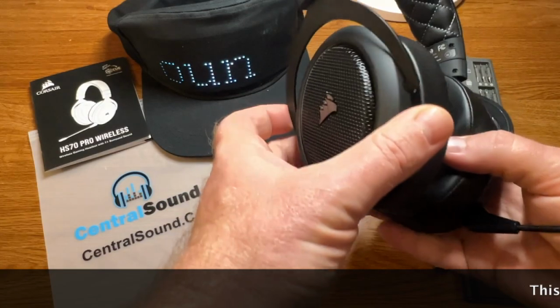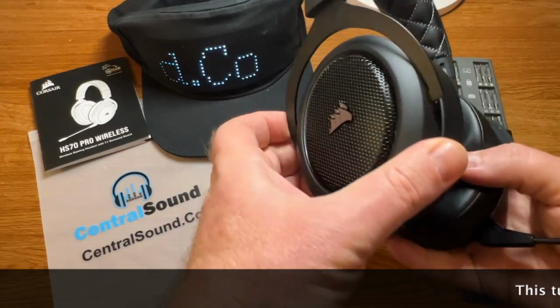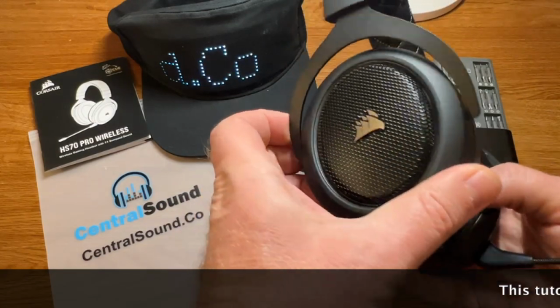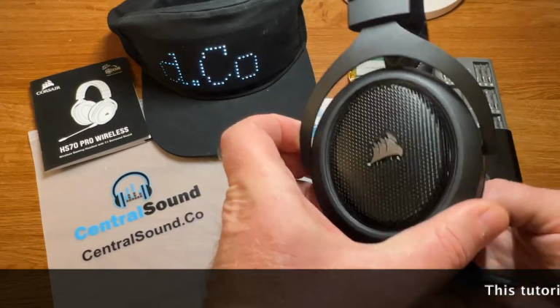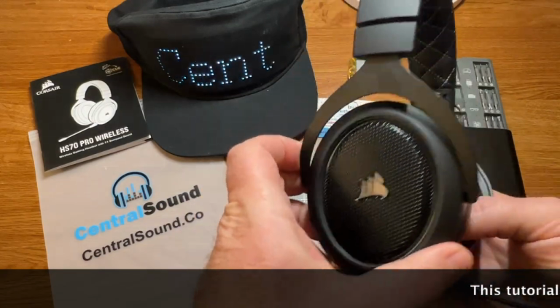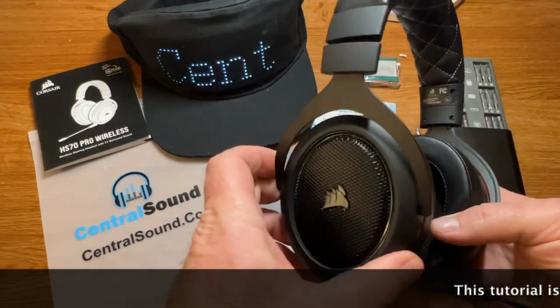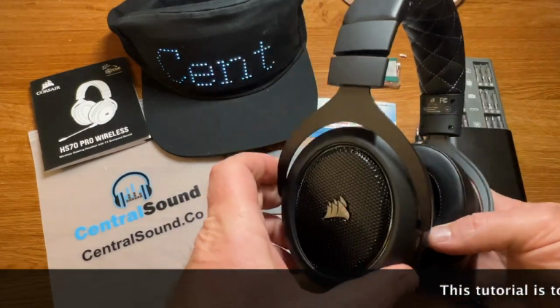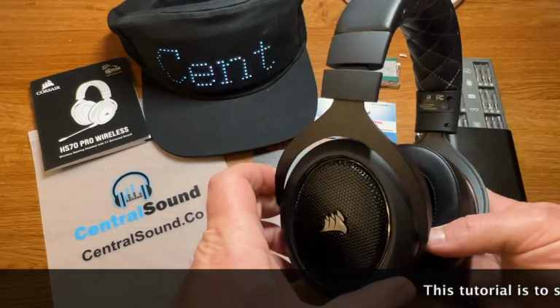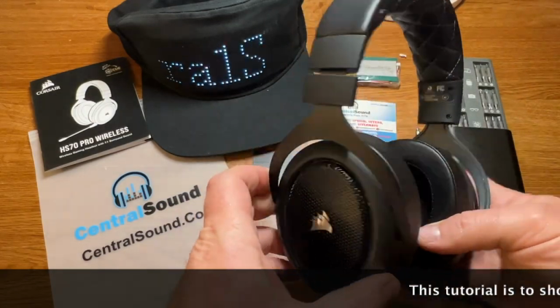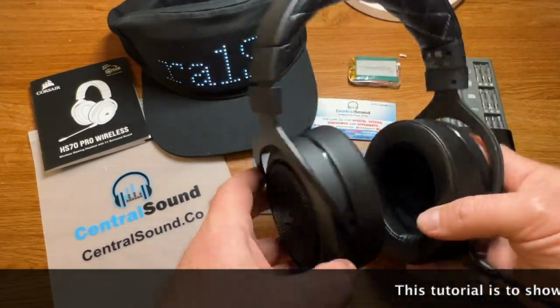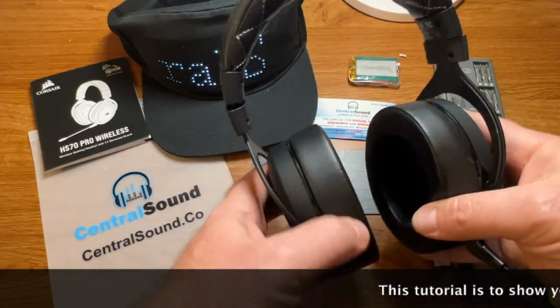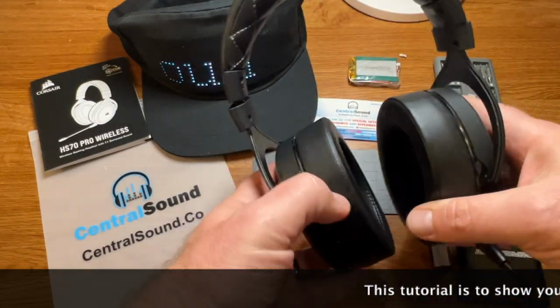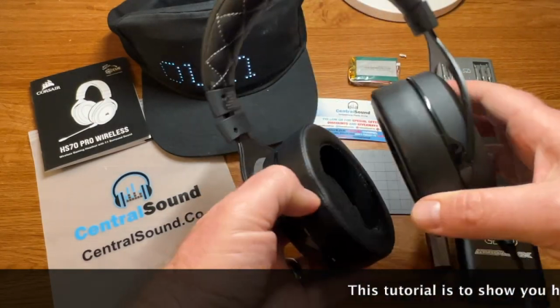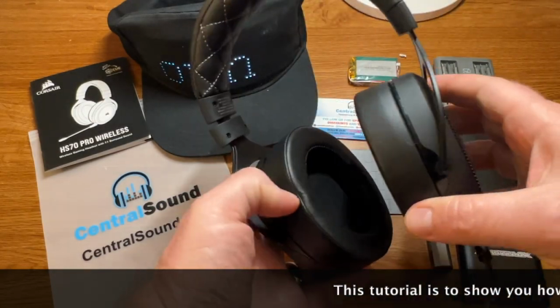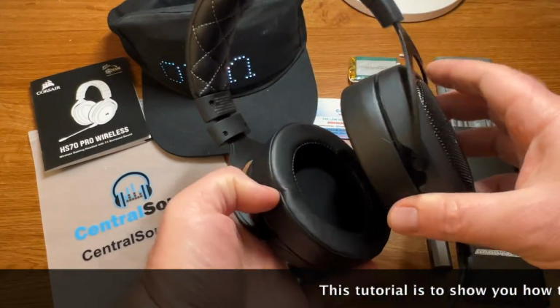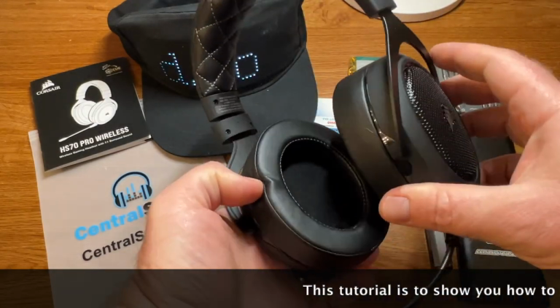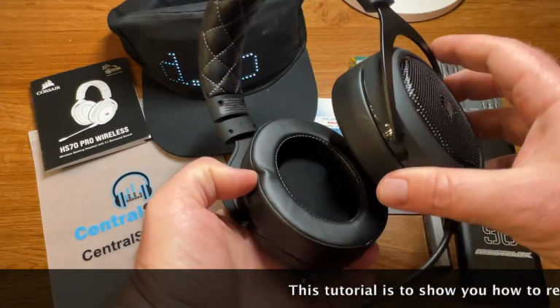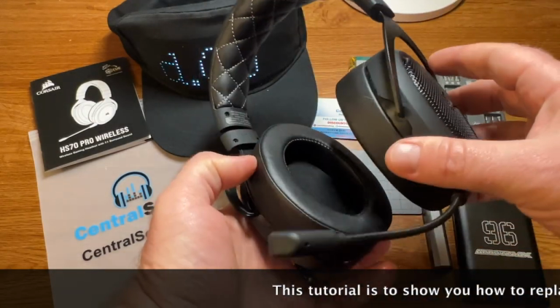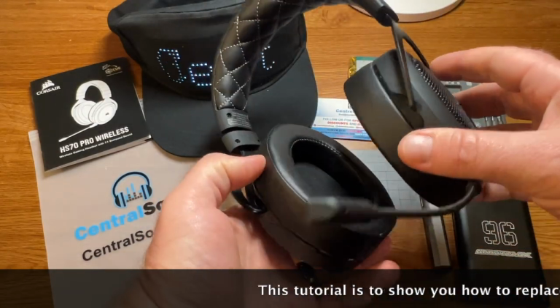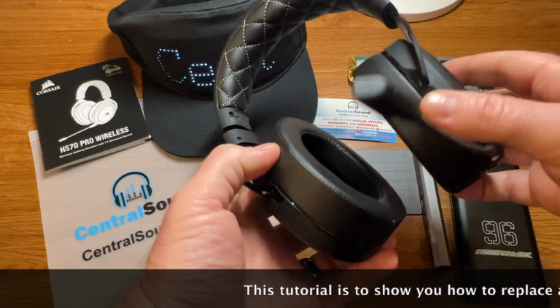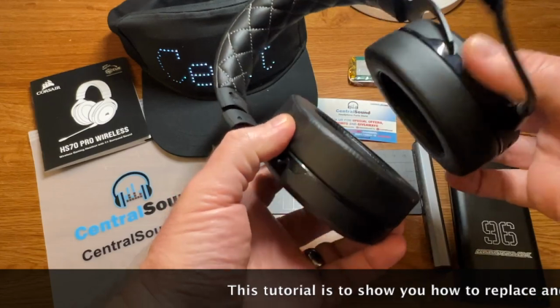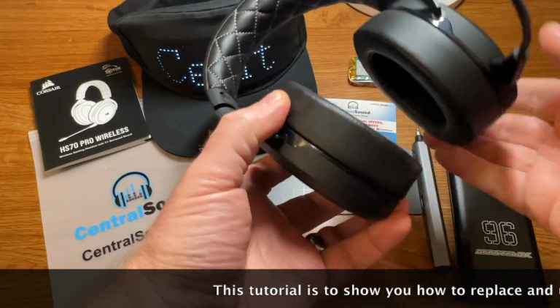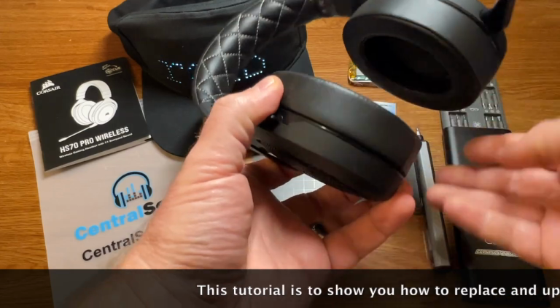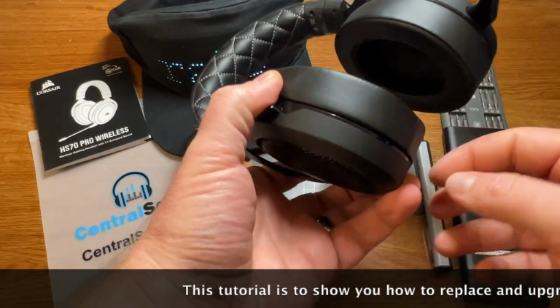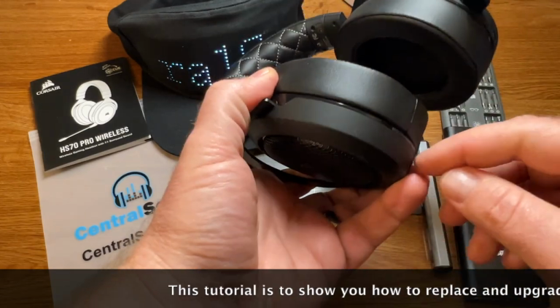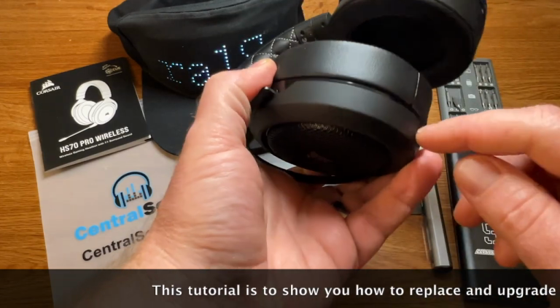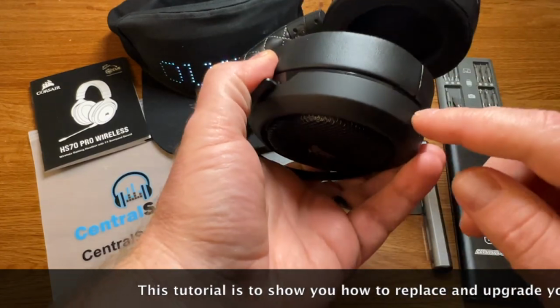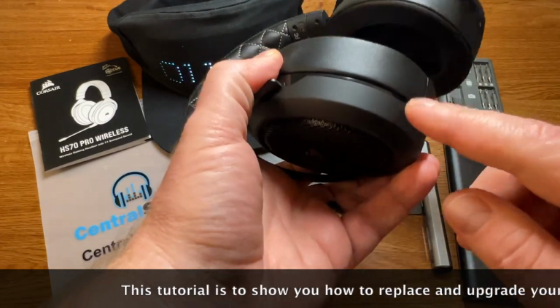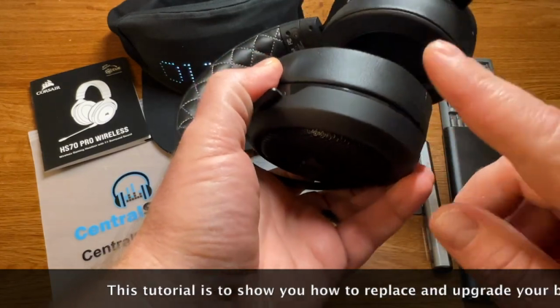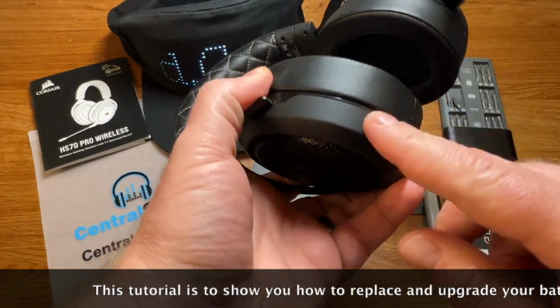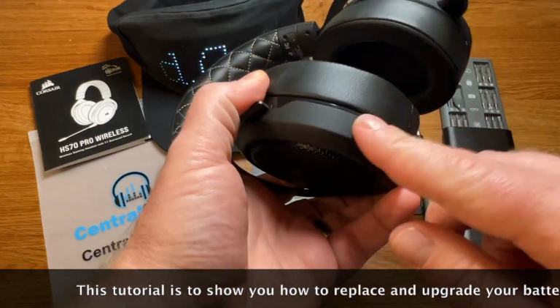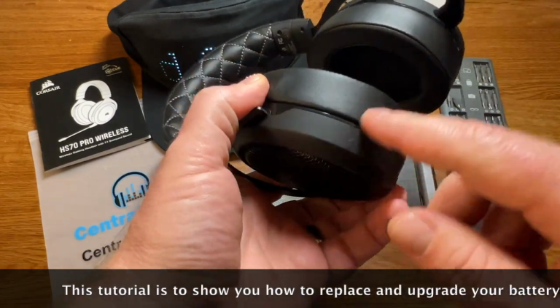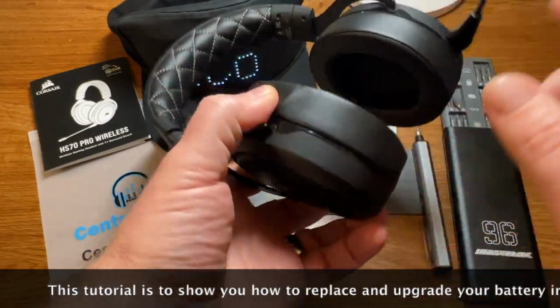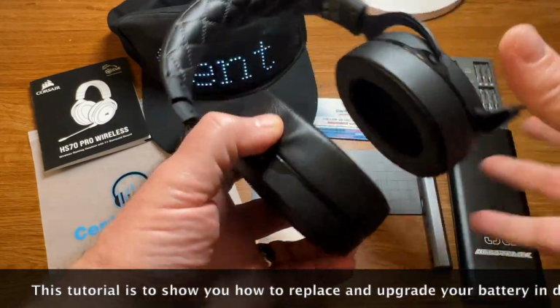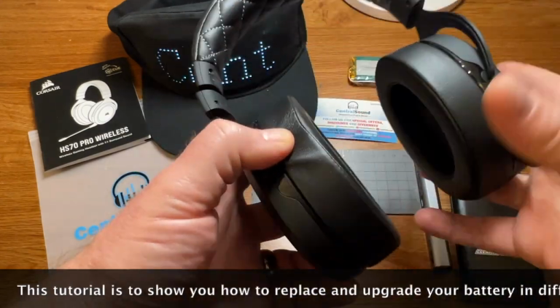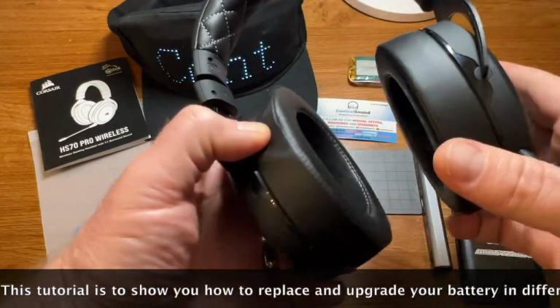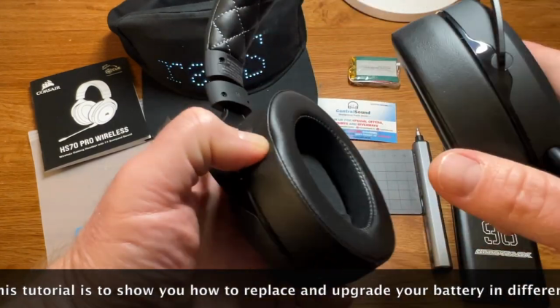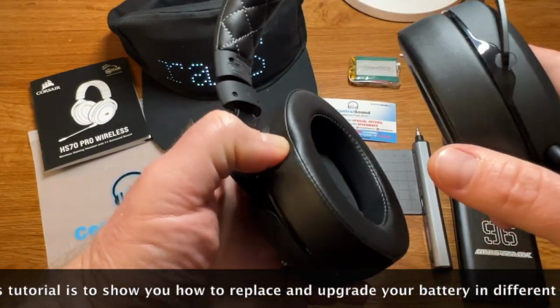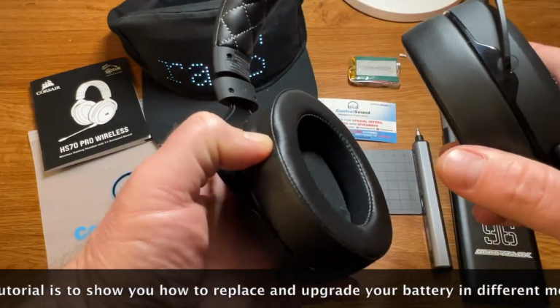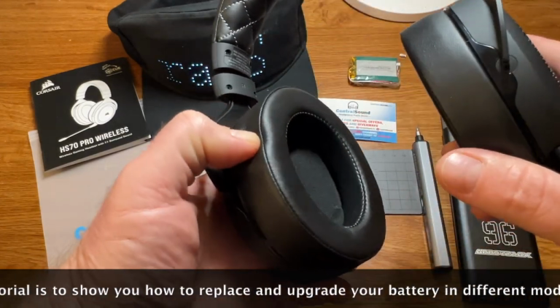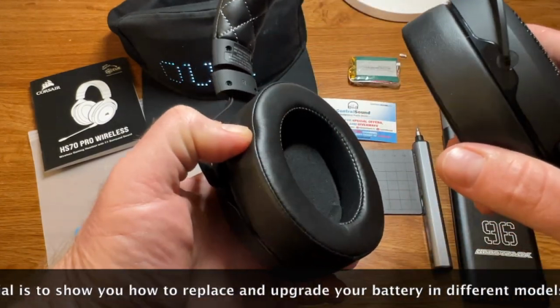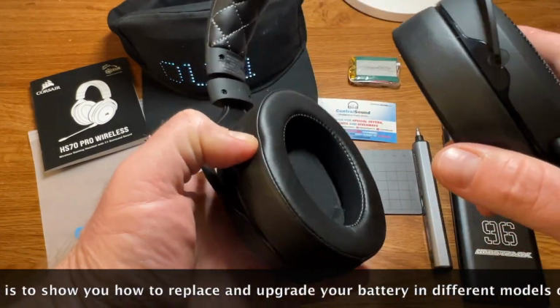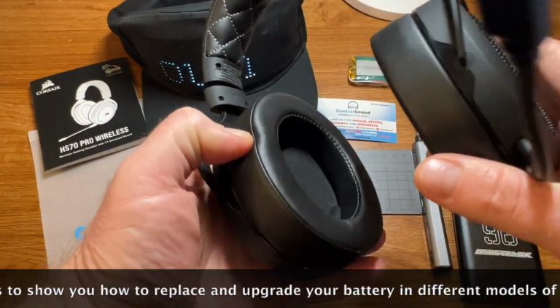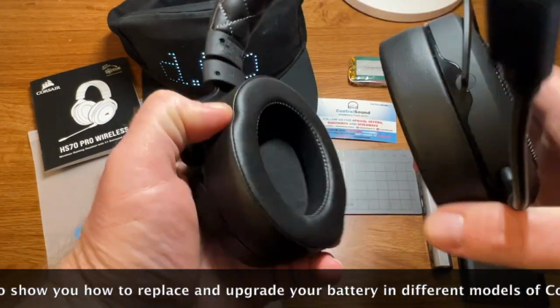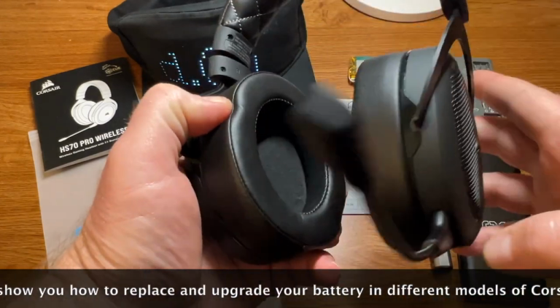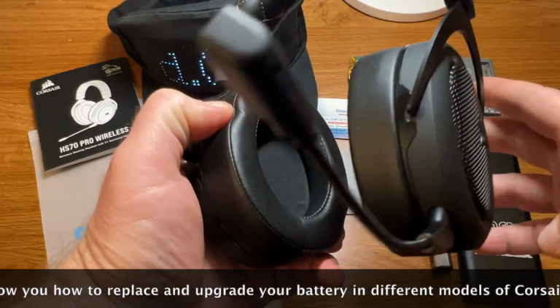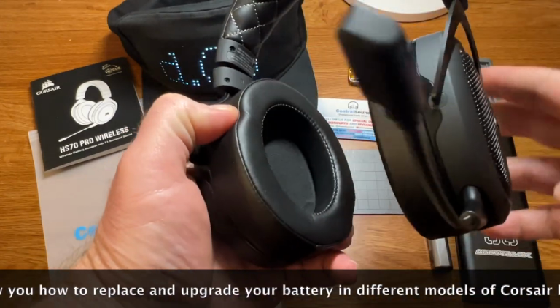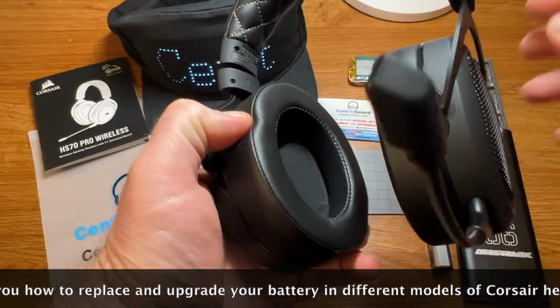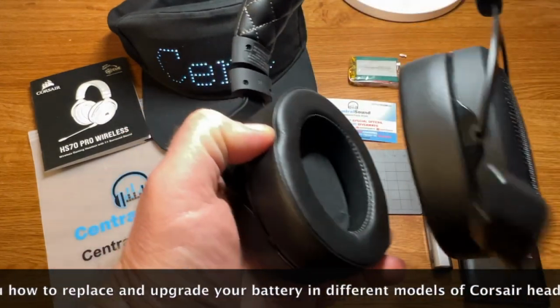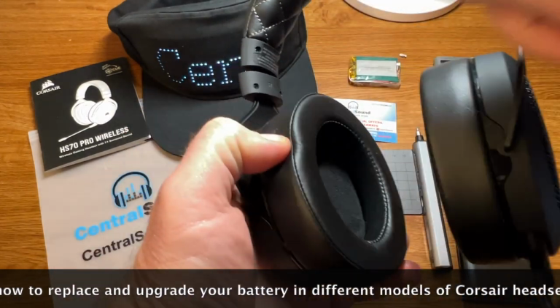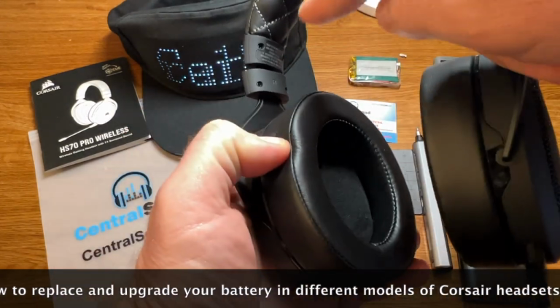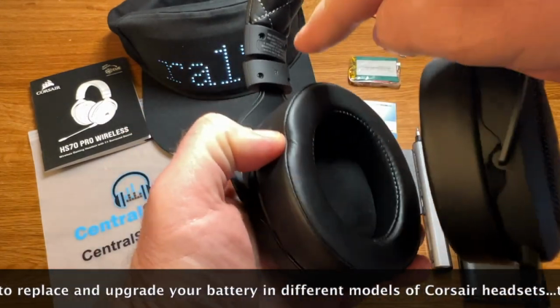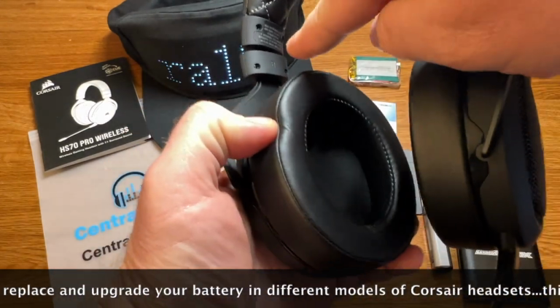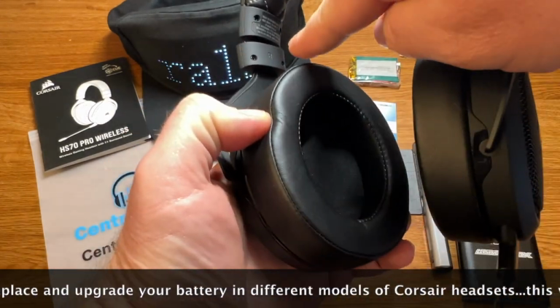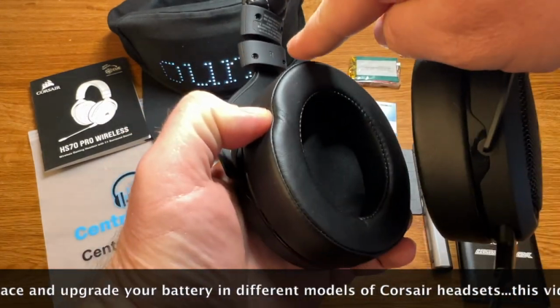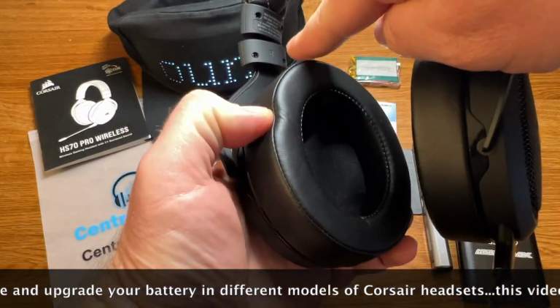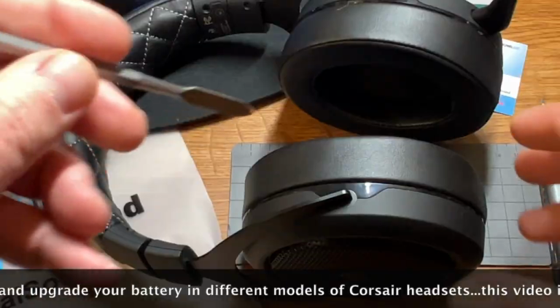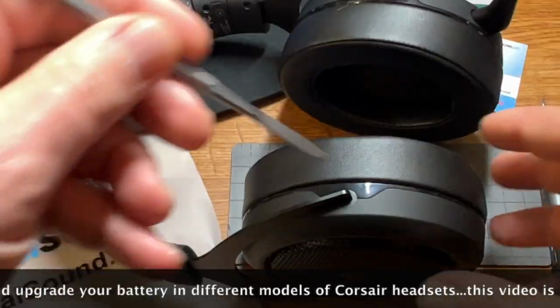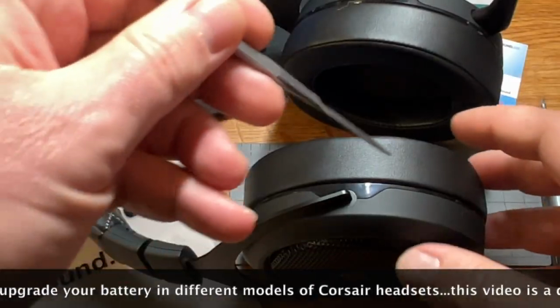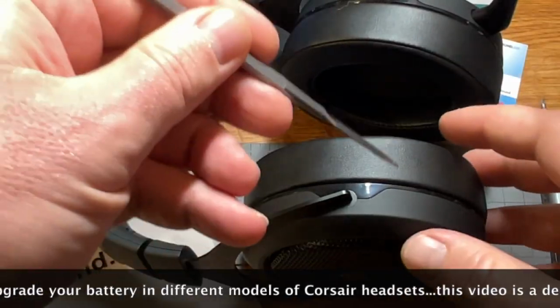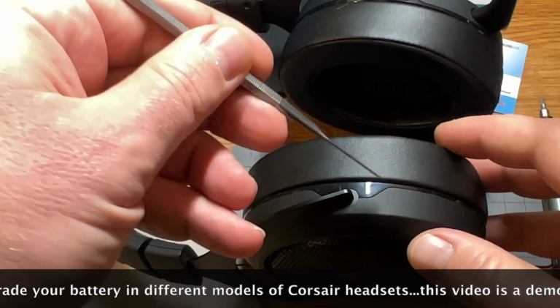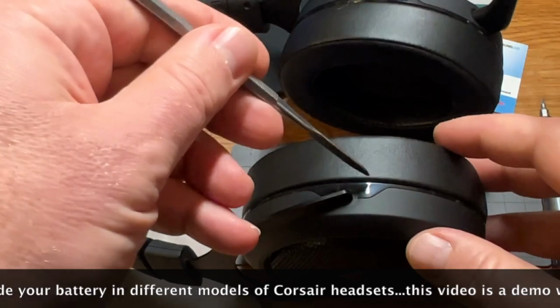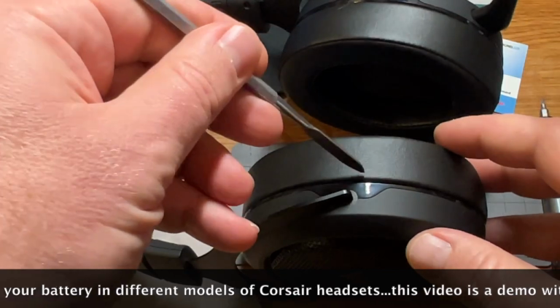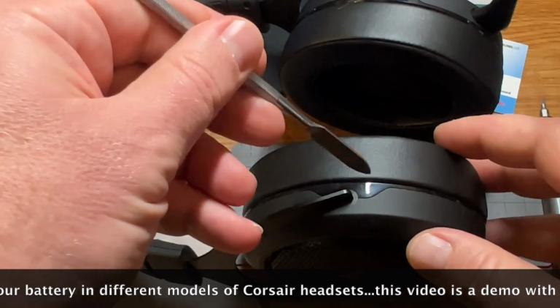Hey, Jonathan here with Central Sound. Here we have a Corsair HS70 Pro wireless gaming headset. I'm going to show you how to replace the battery in this unit.